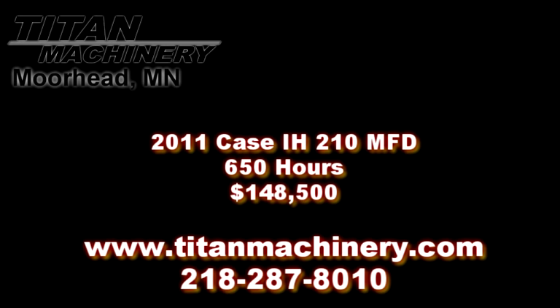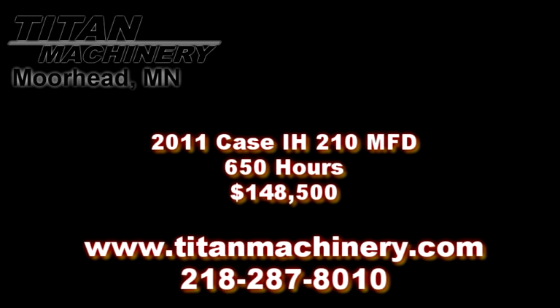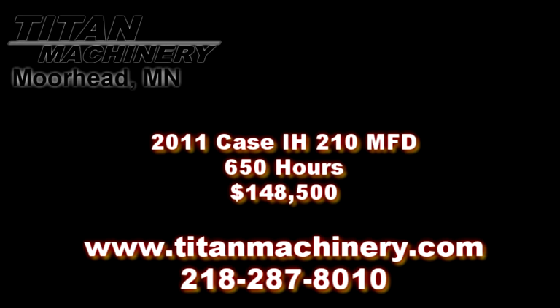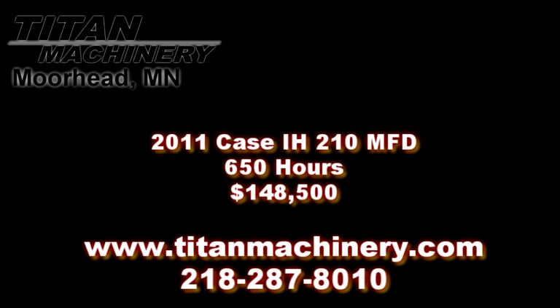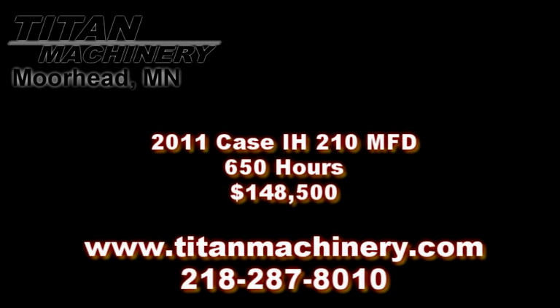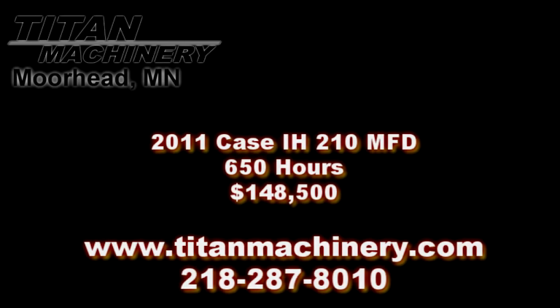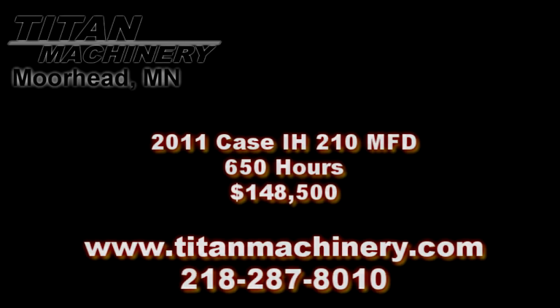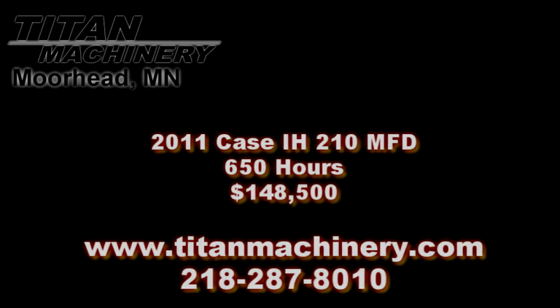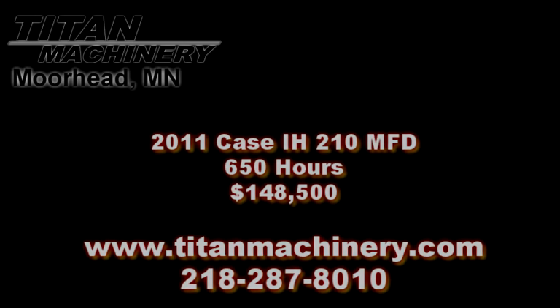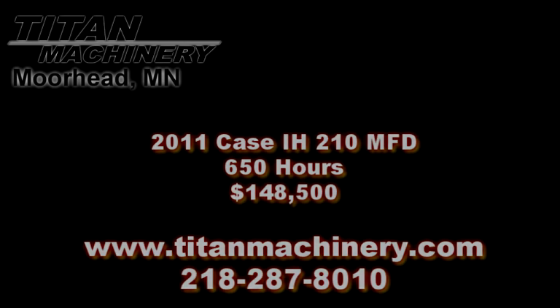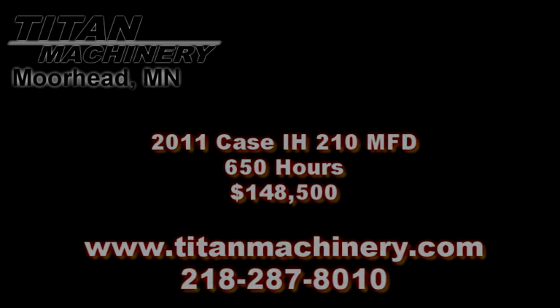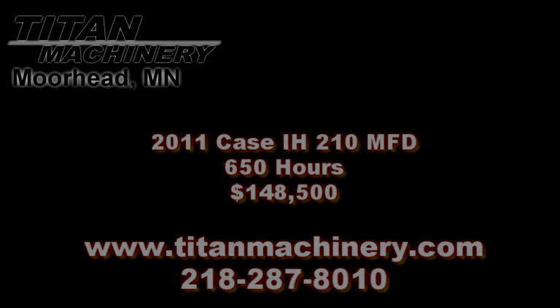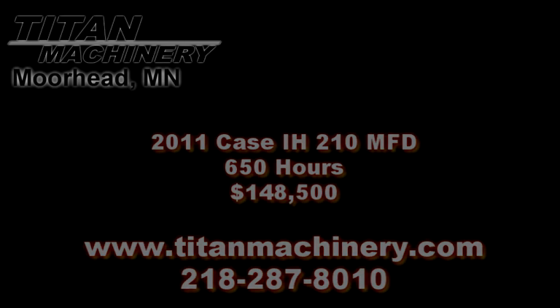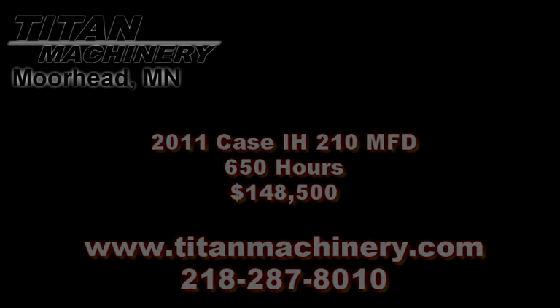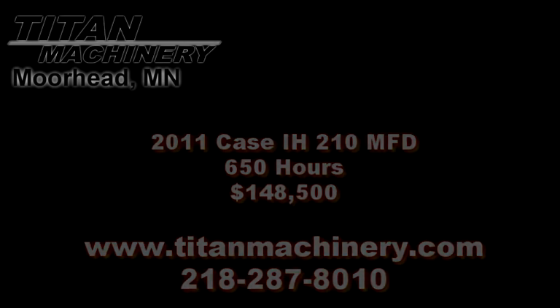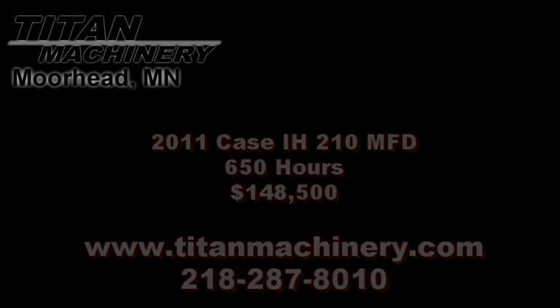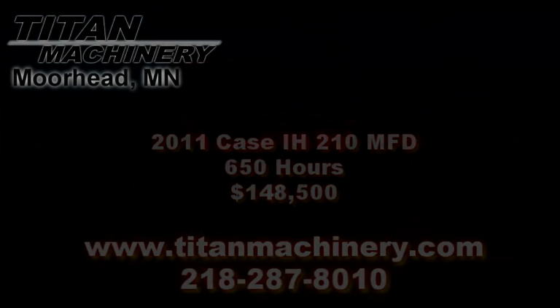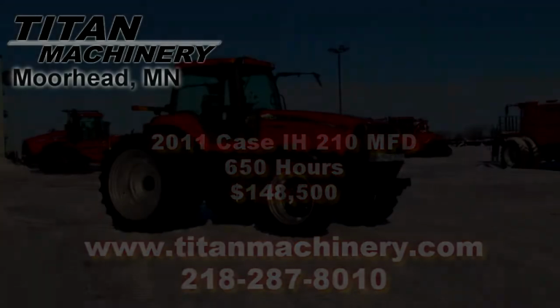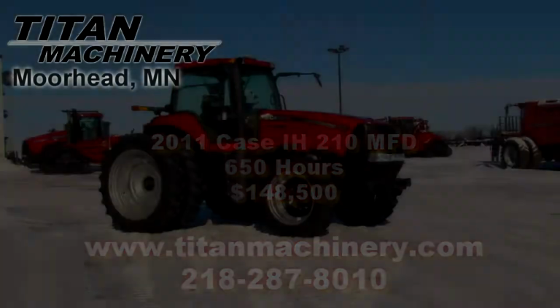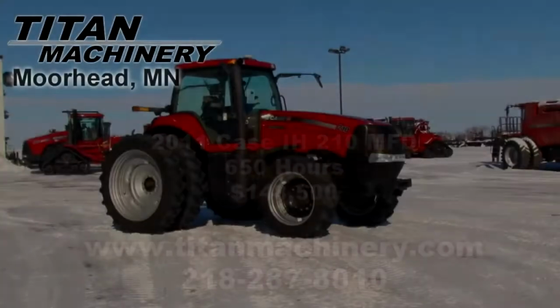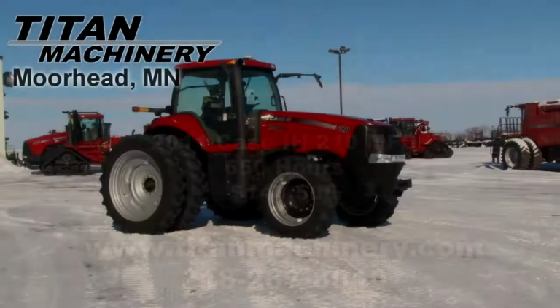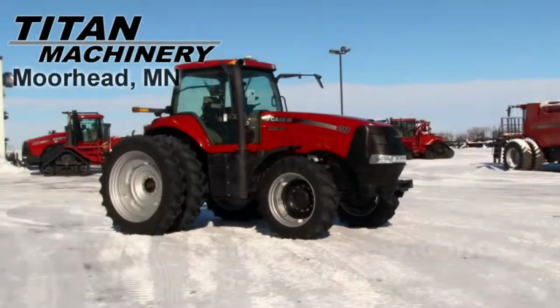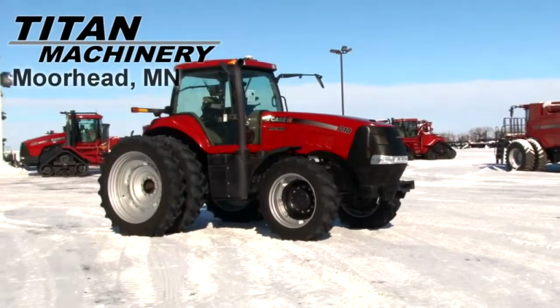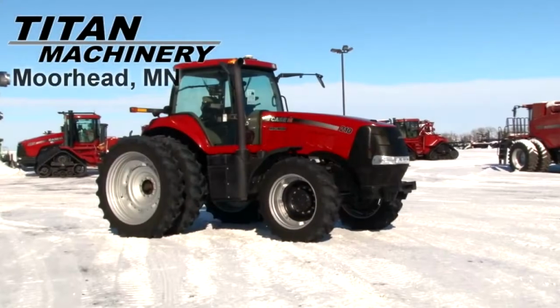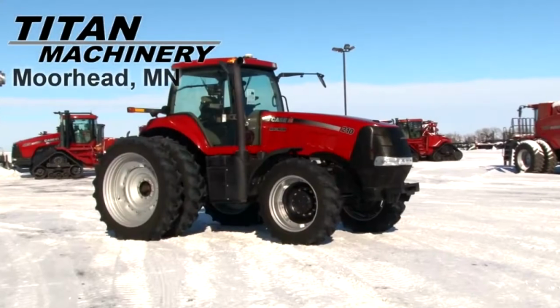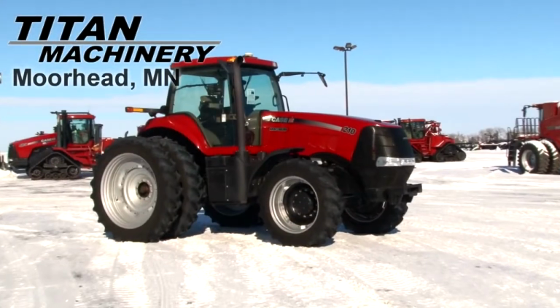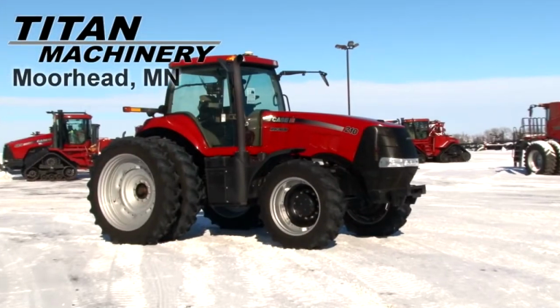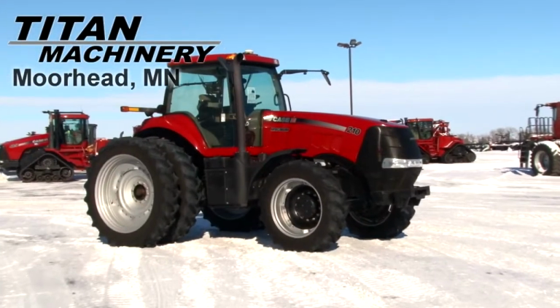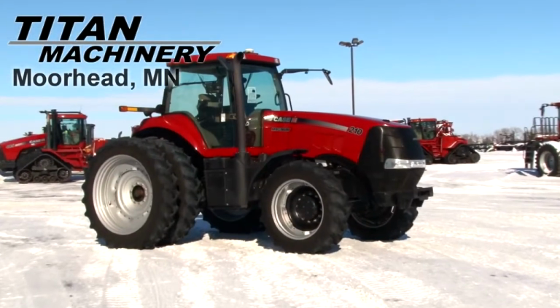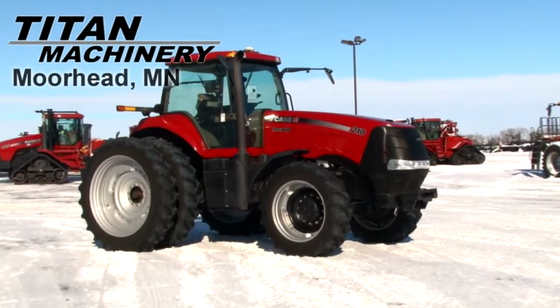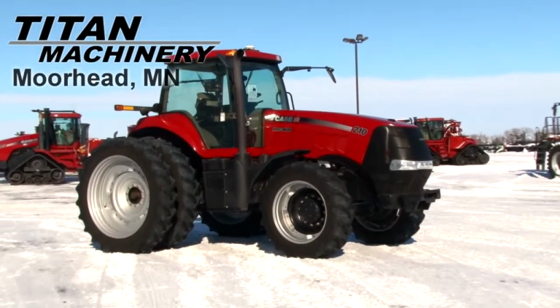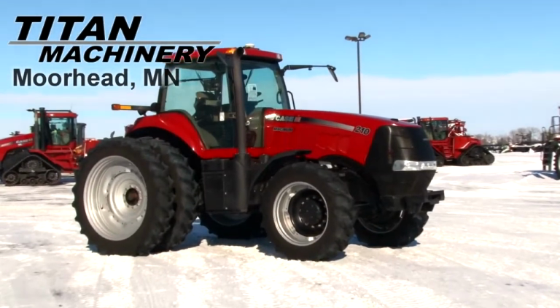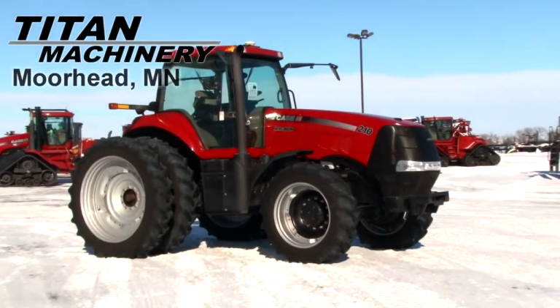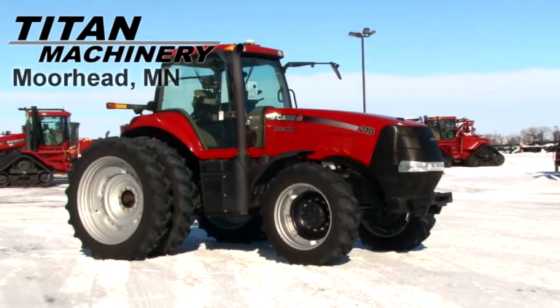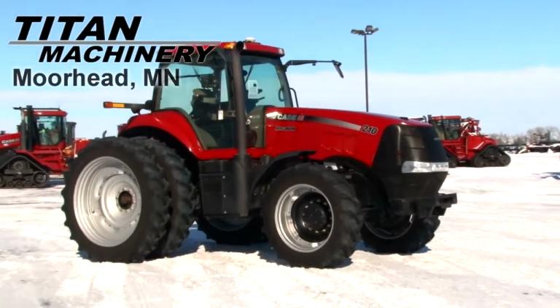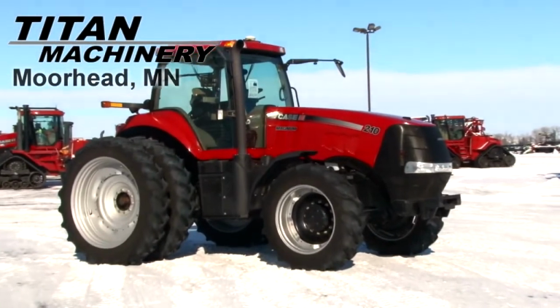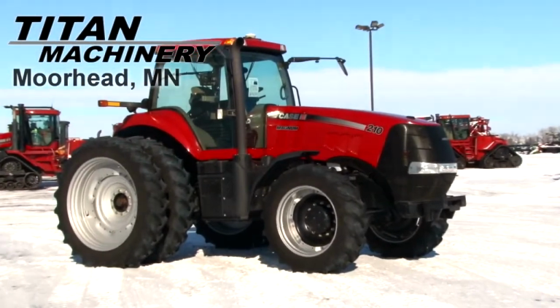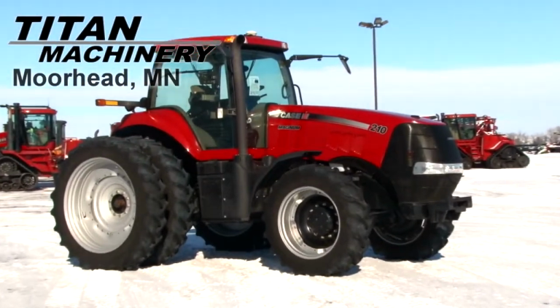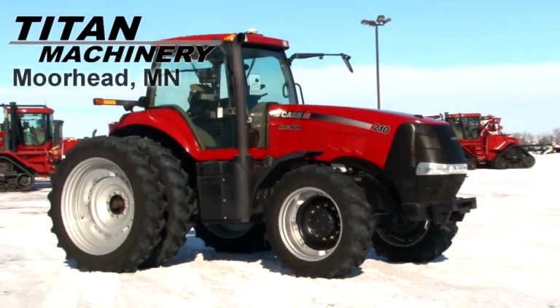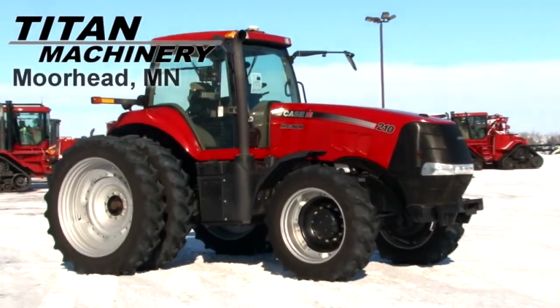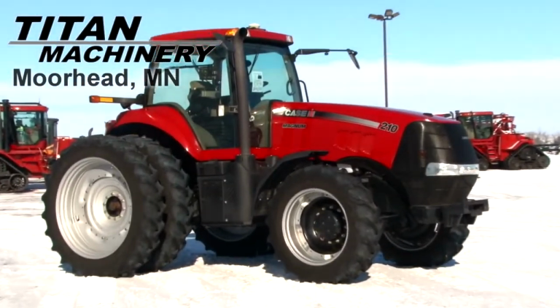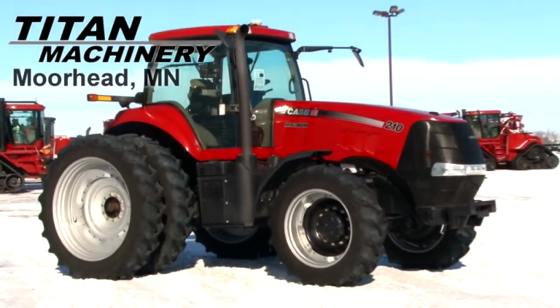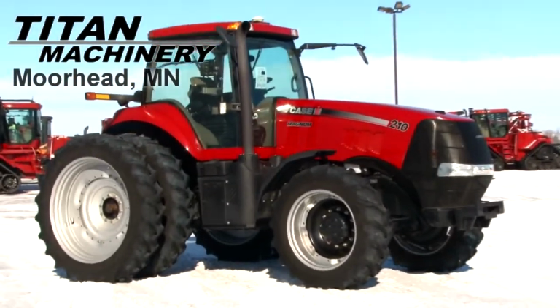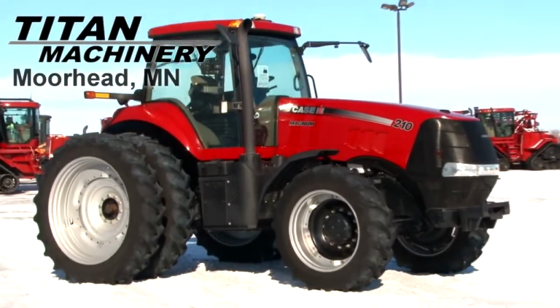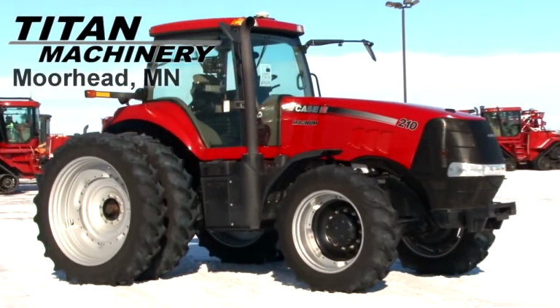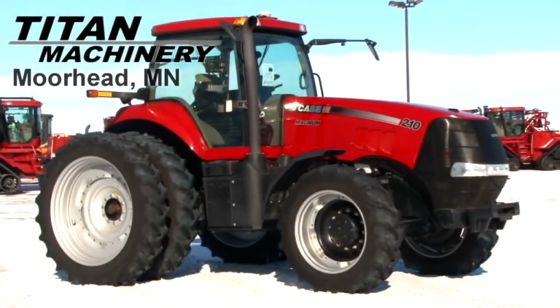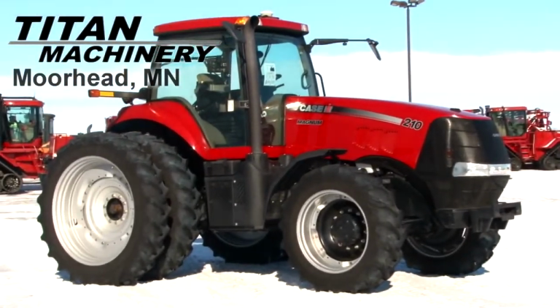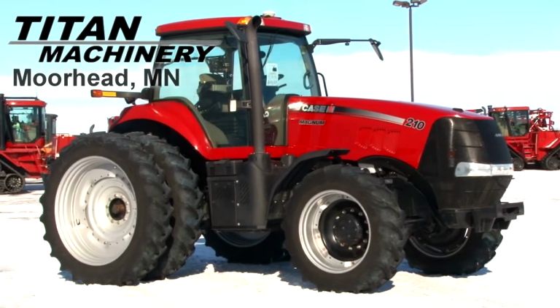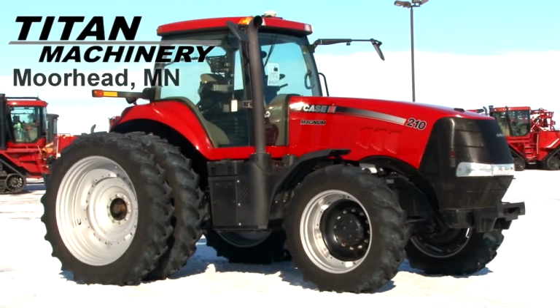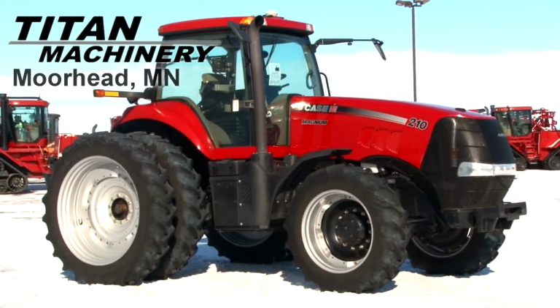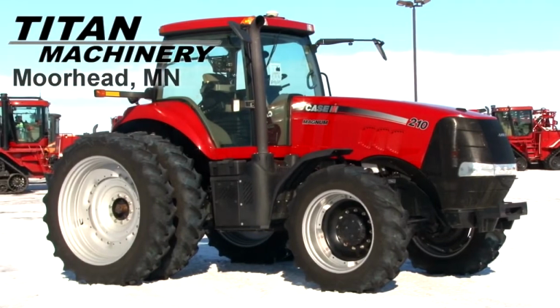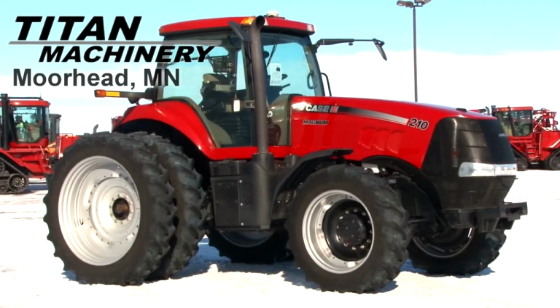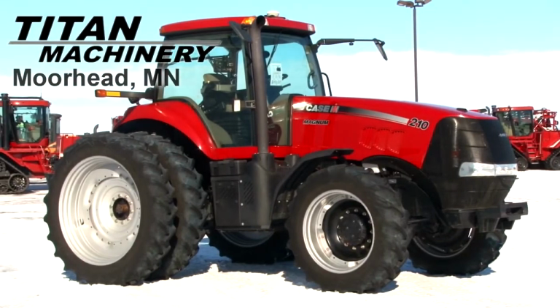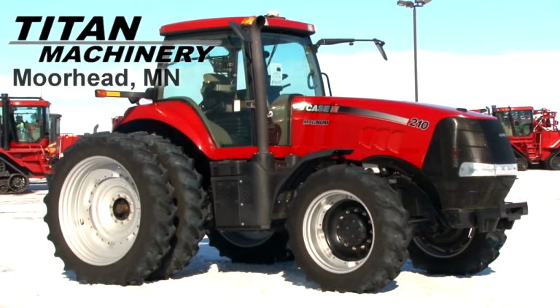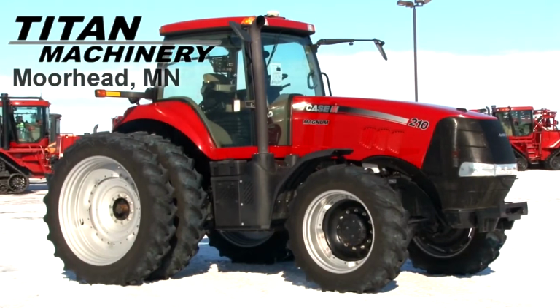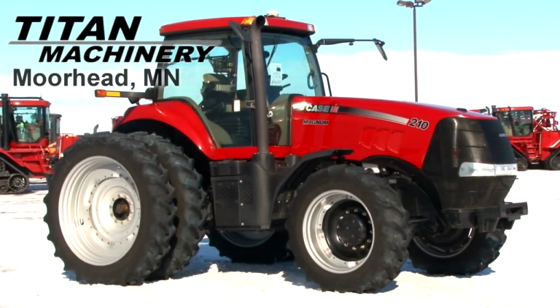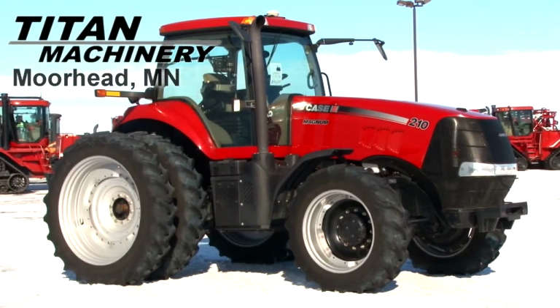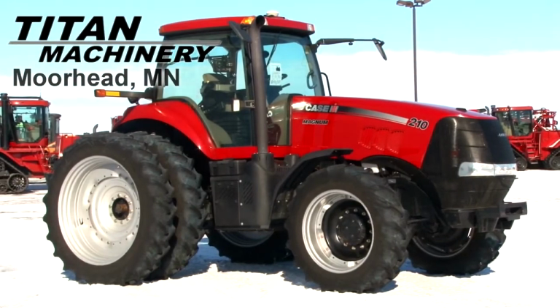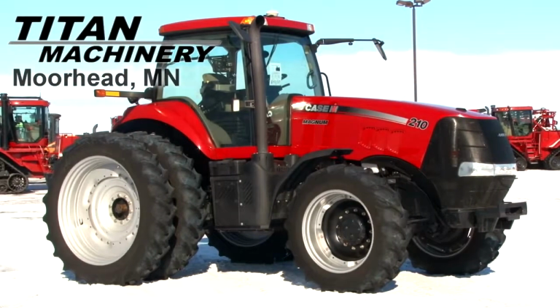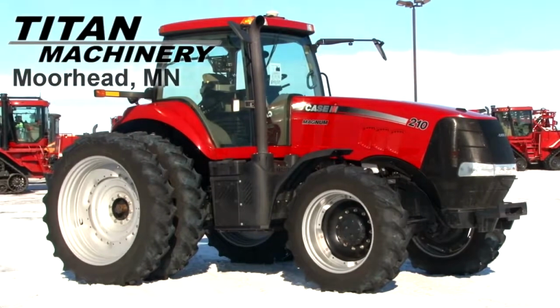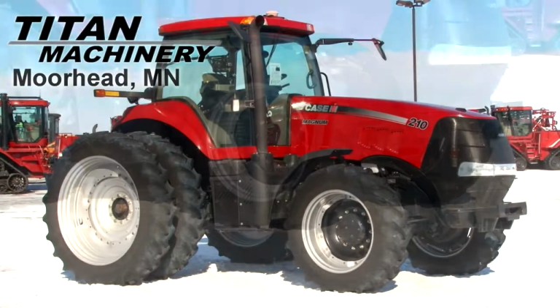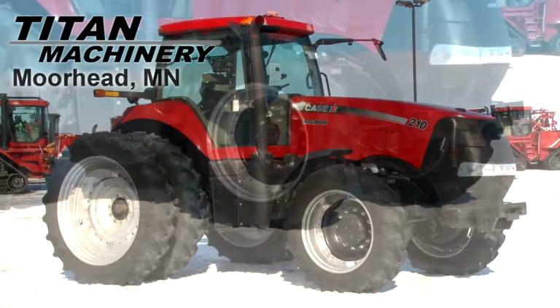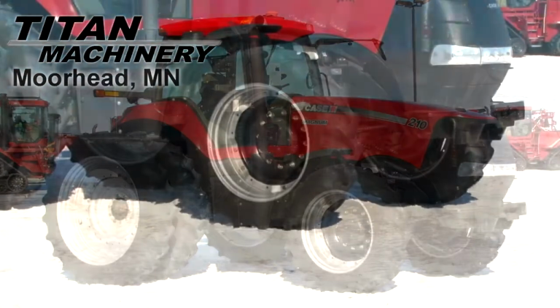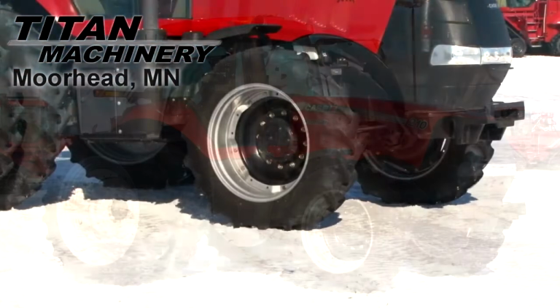Available now at Tight Machinery of Moorhead, we have a 2011 Case IH 210 MFD with 650 hours.